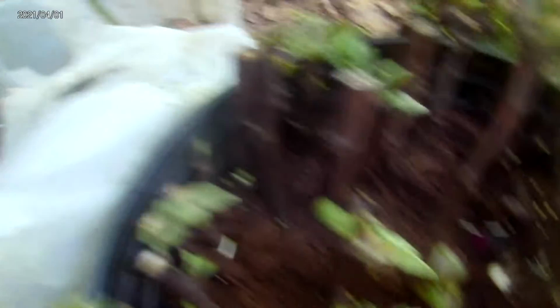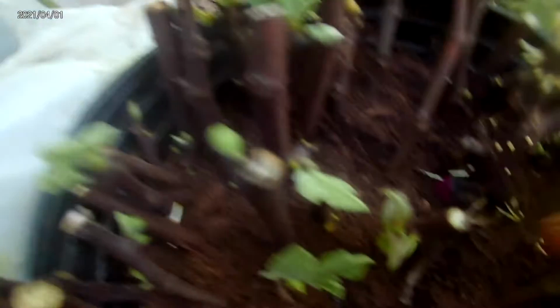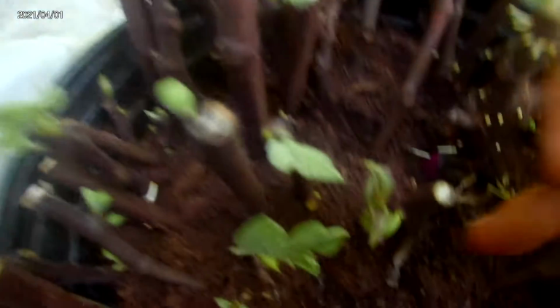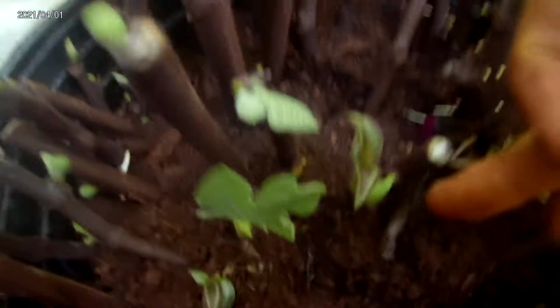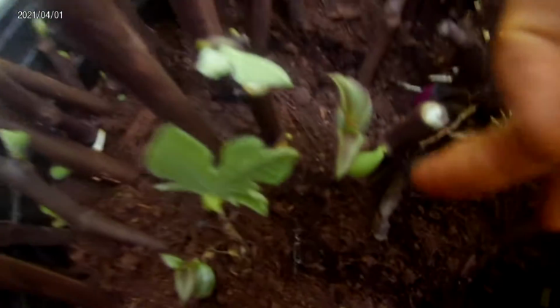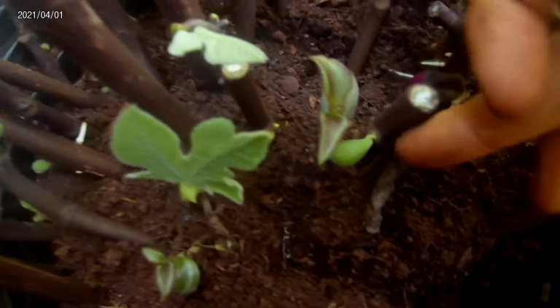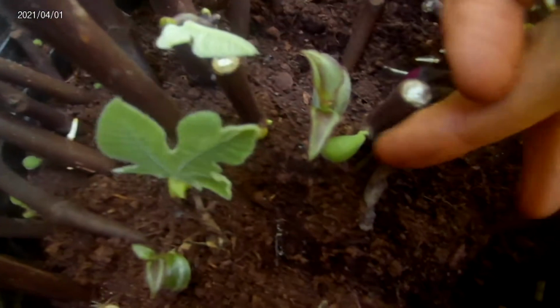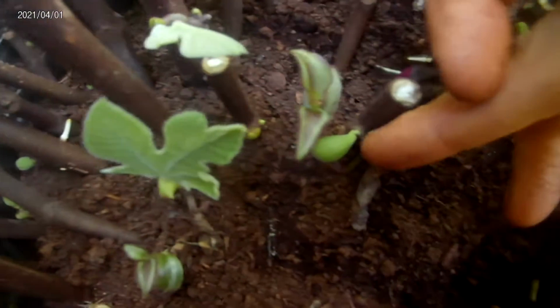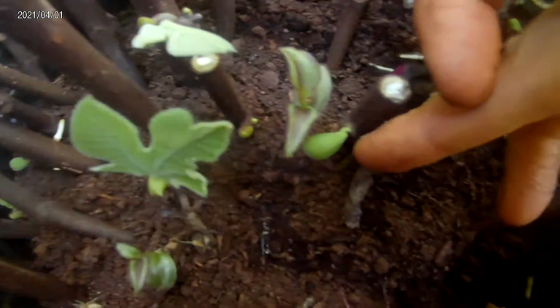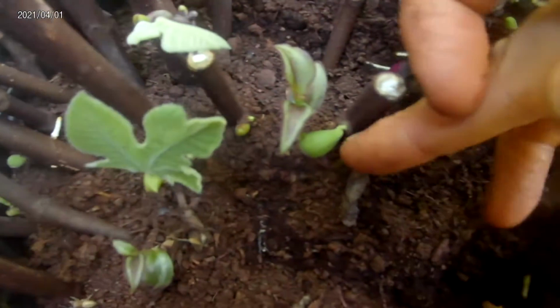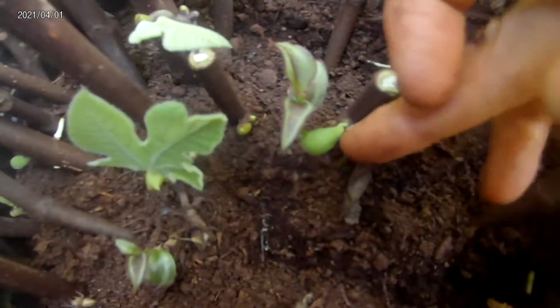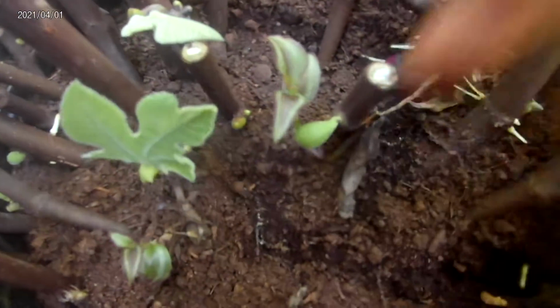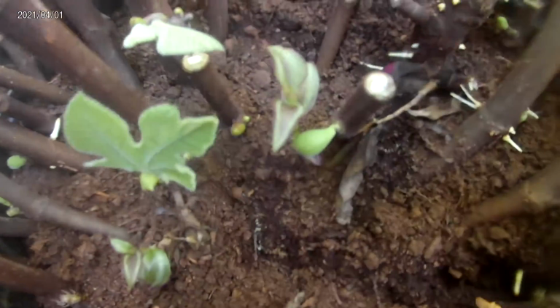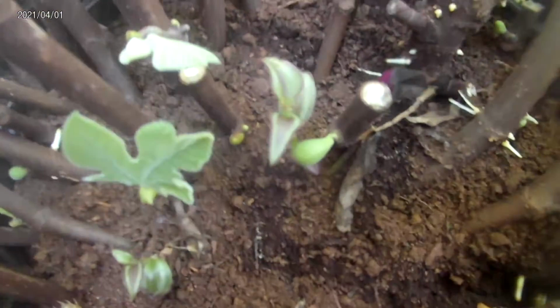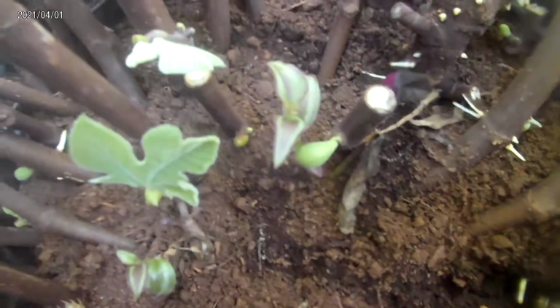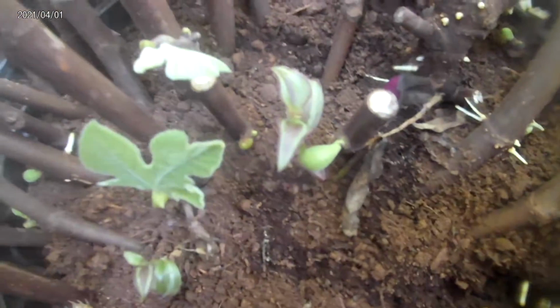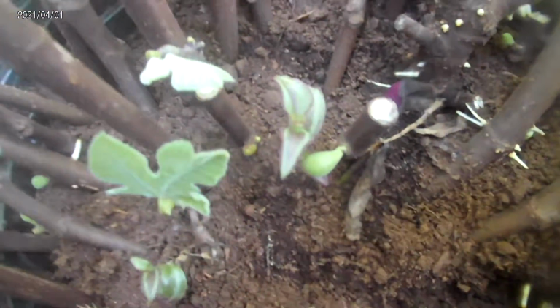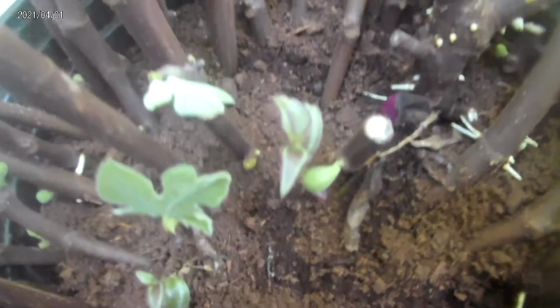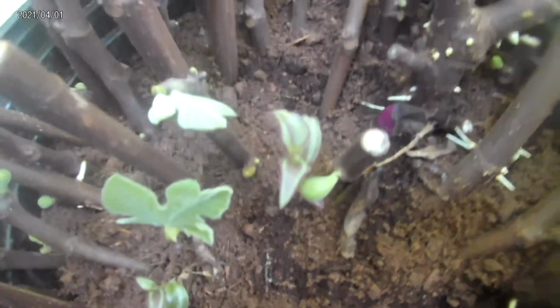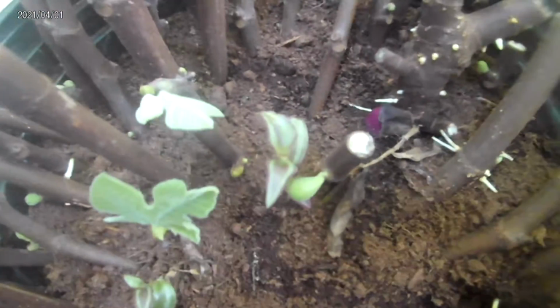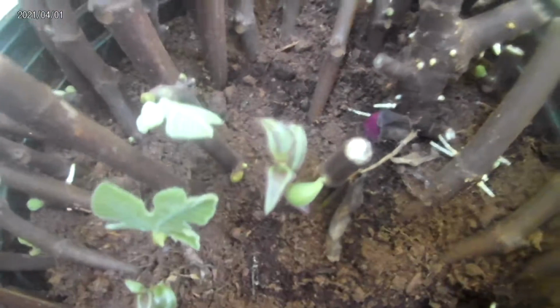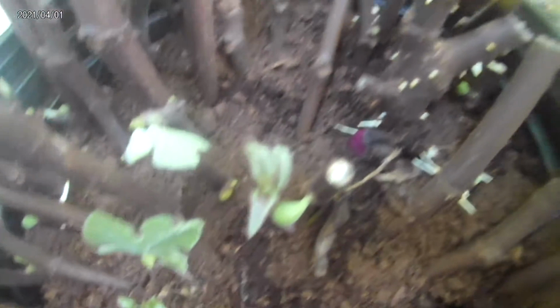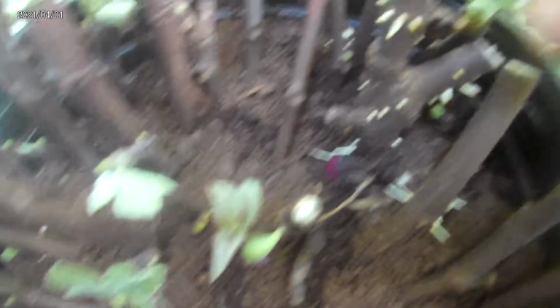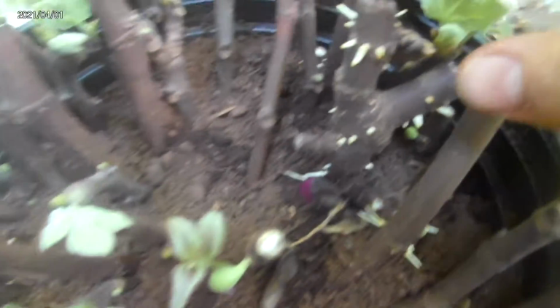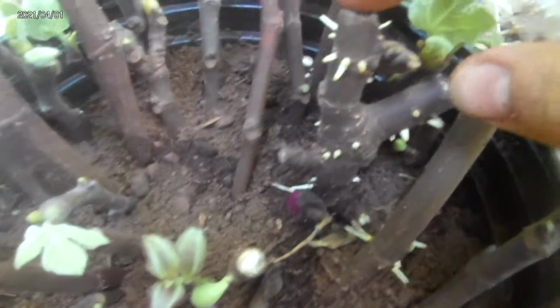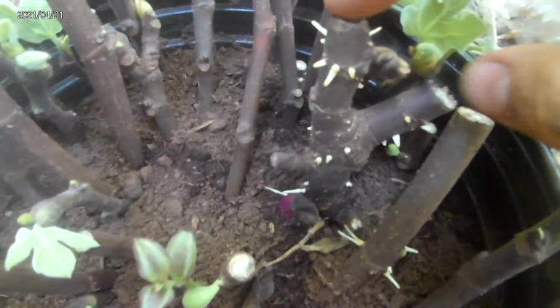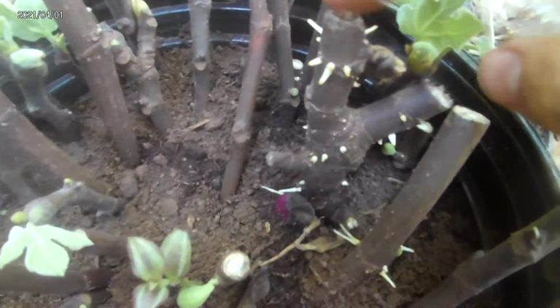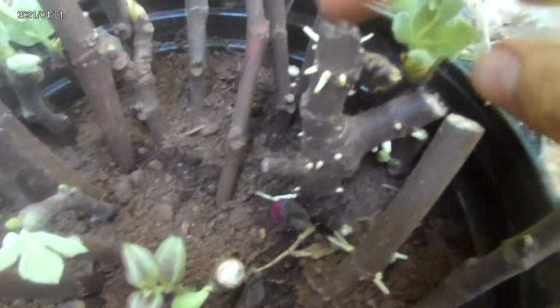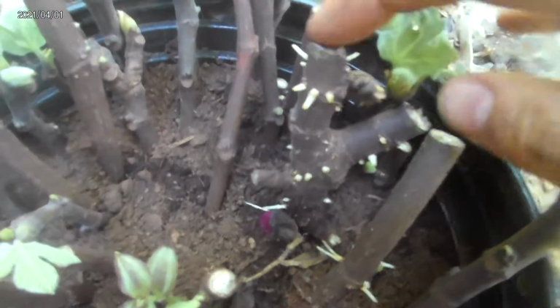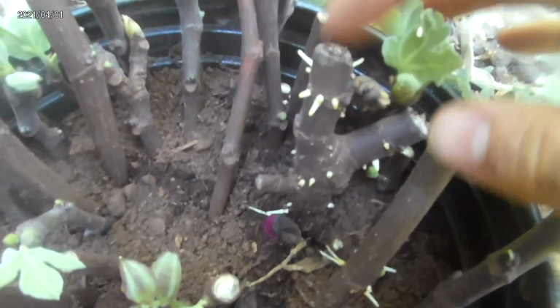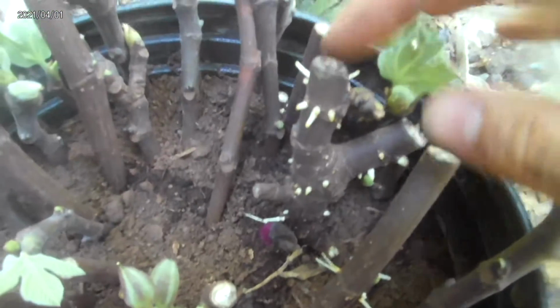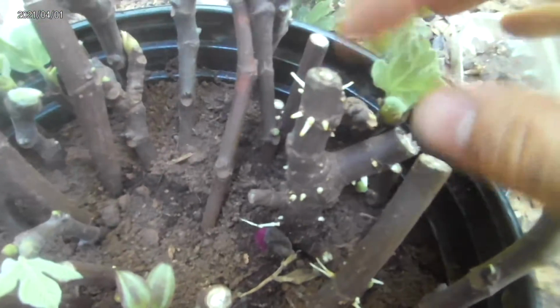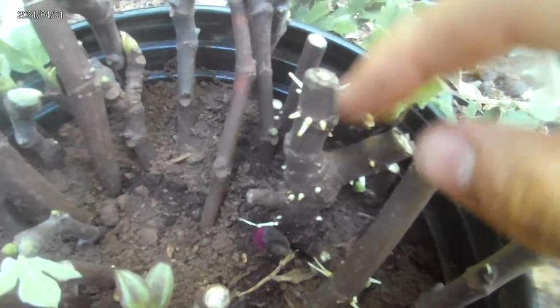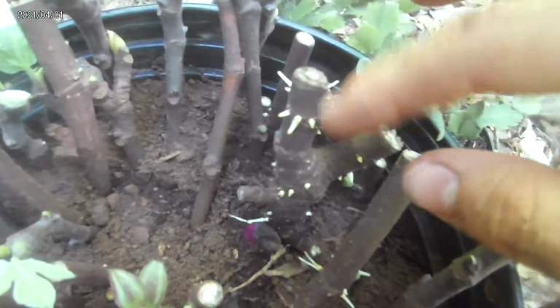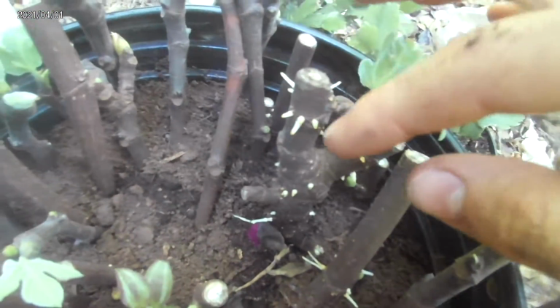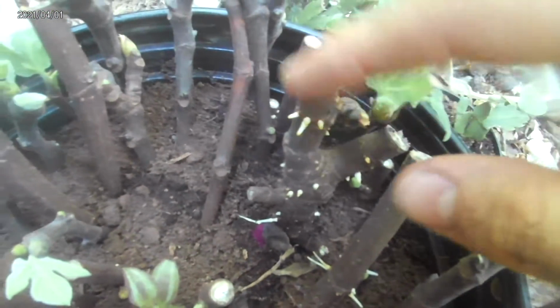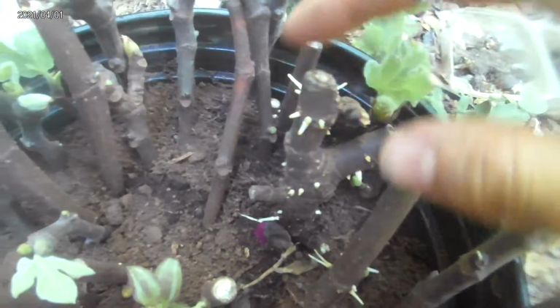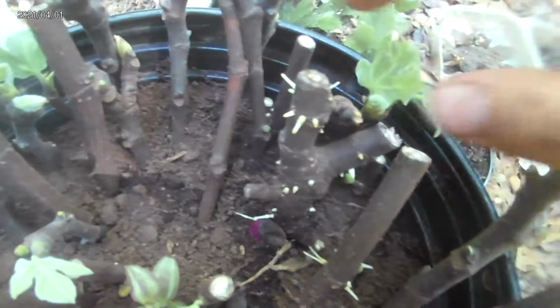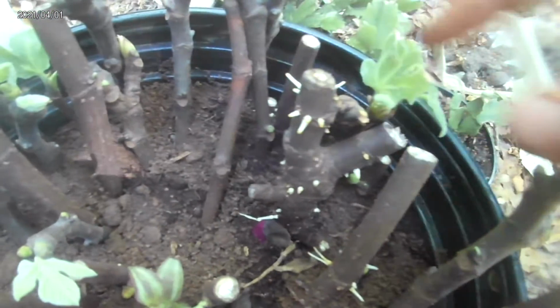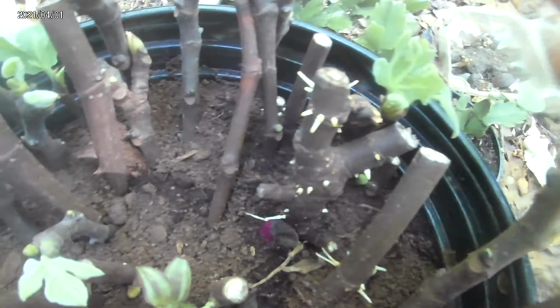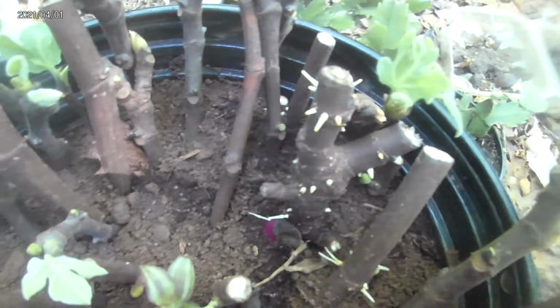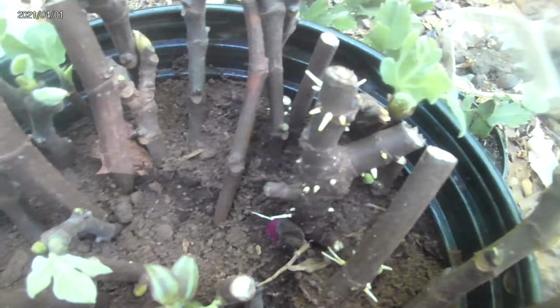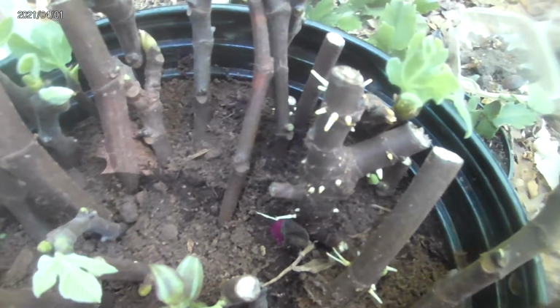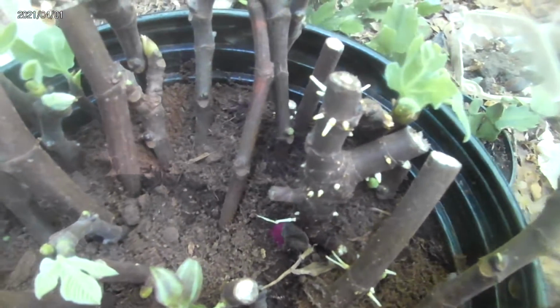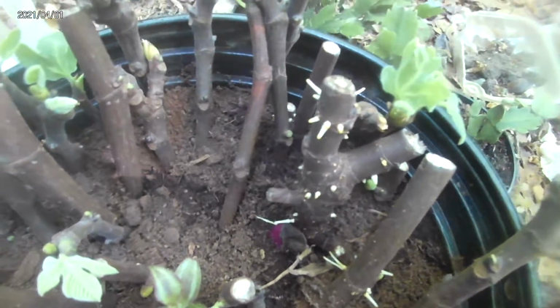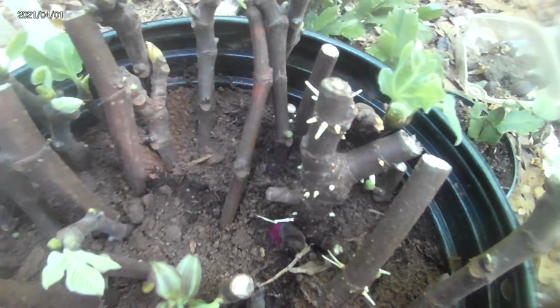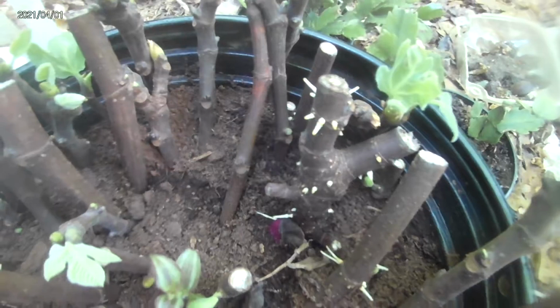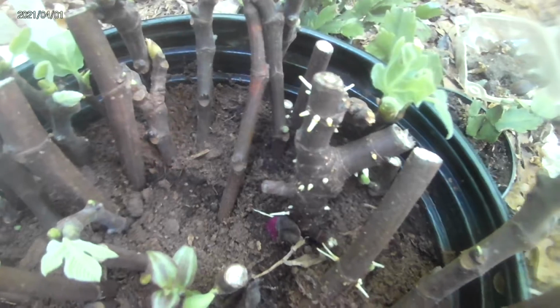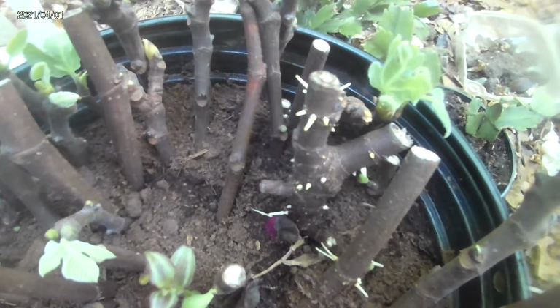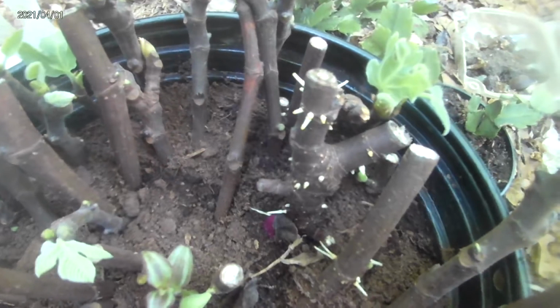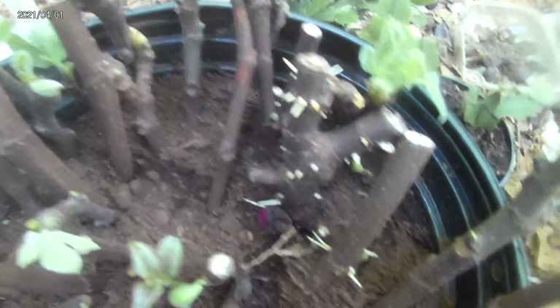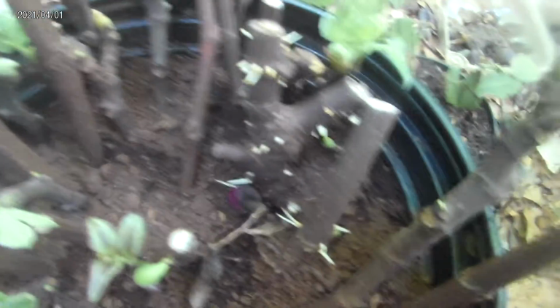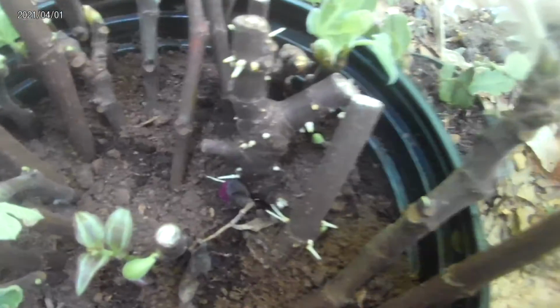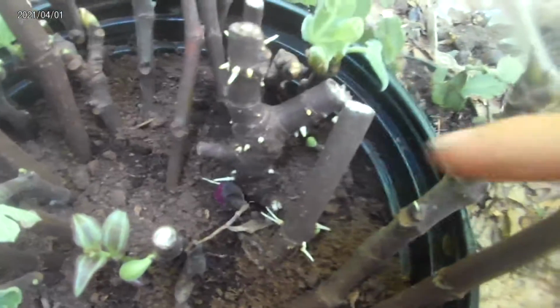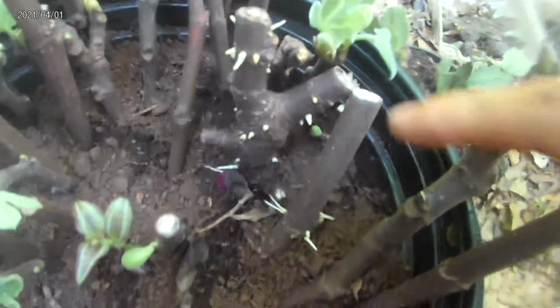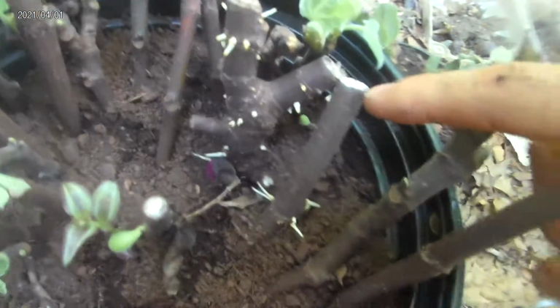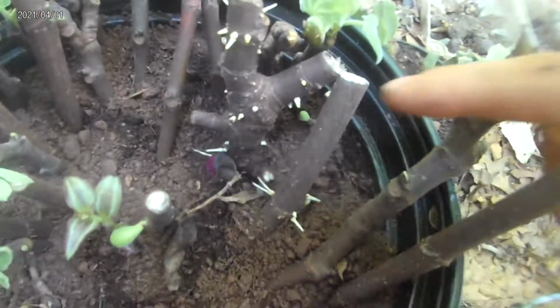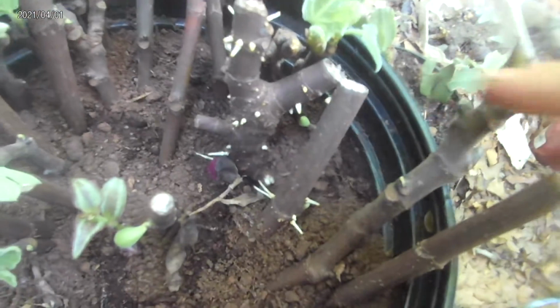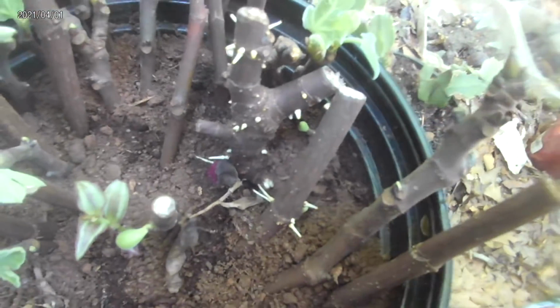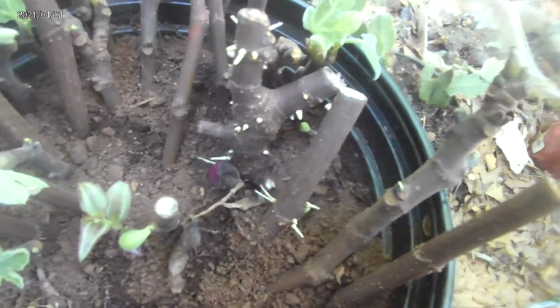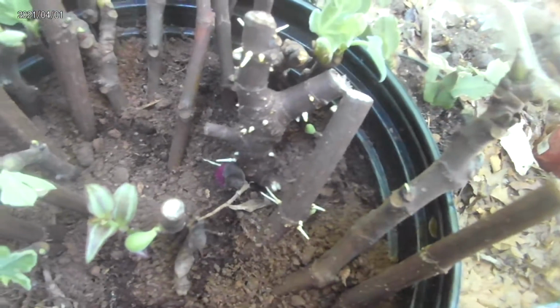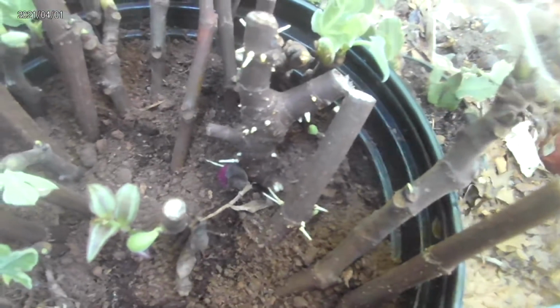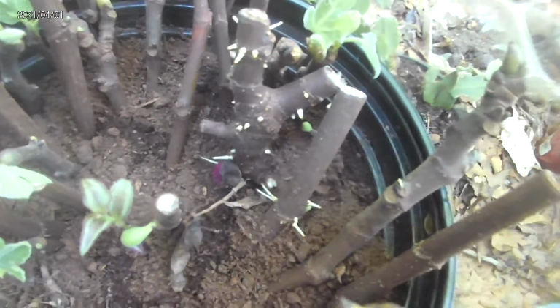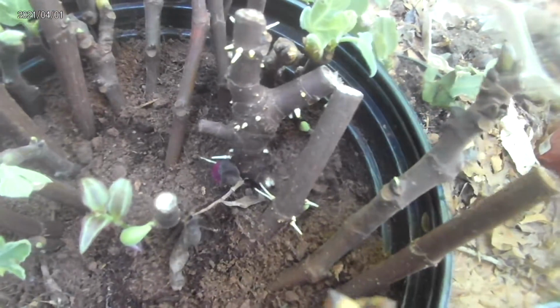Seem to be growing figs. This one has a lot of roots coming outside in the air. That one has some too.